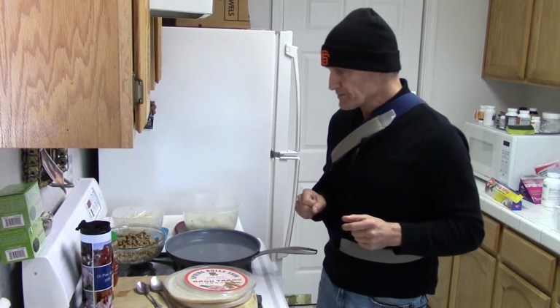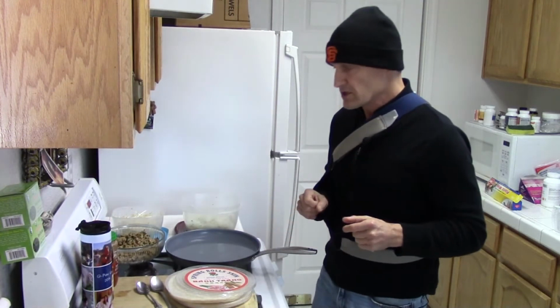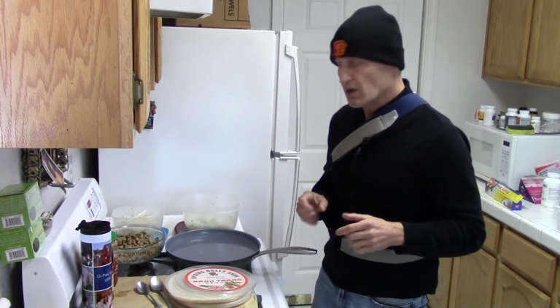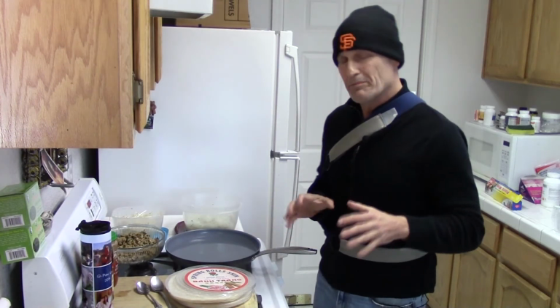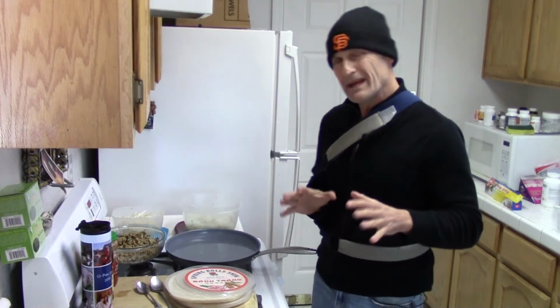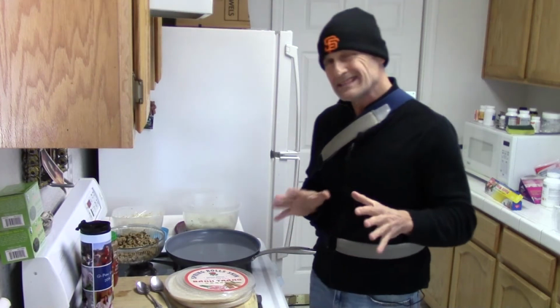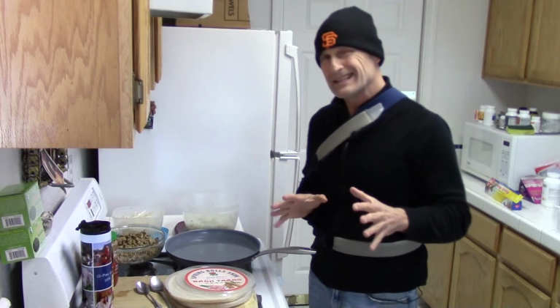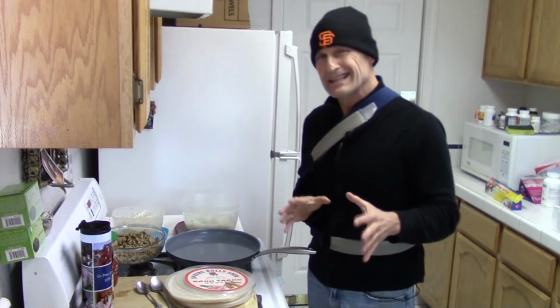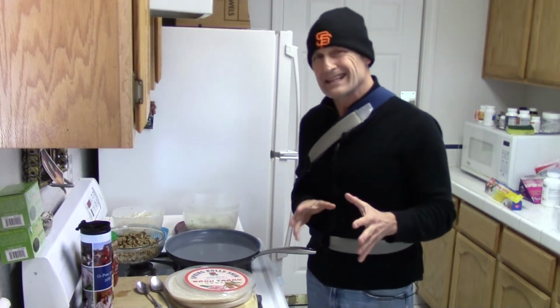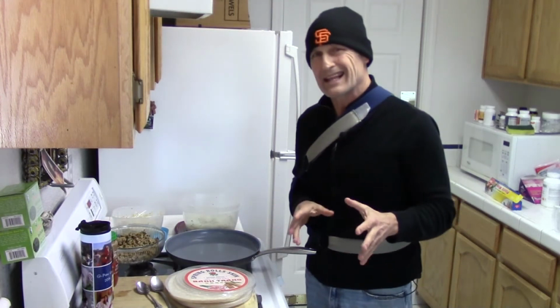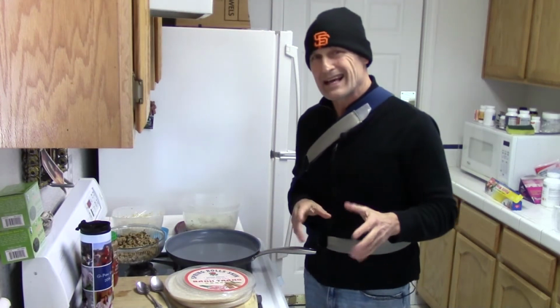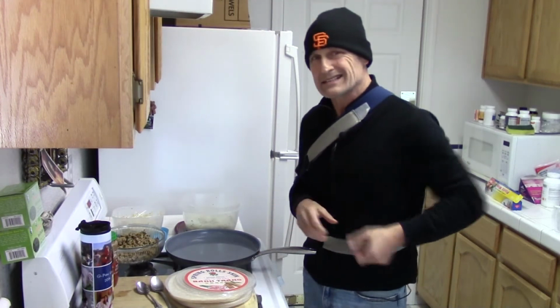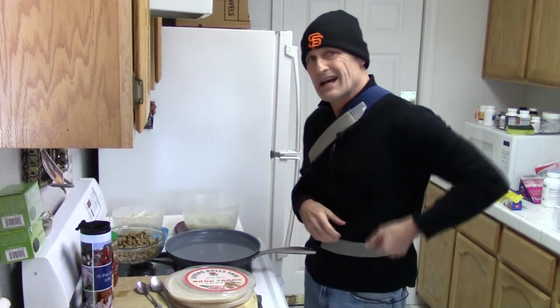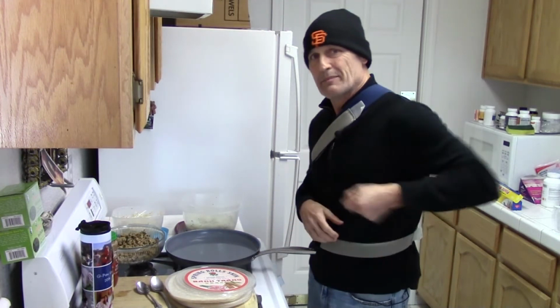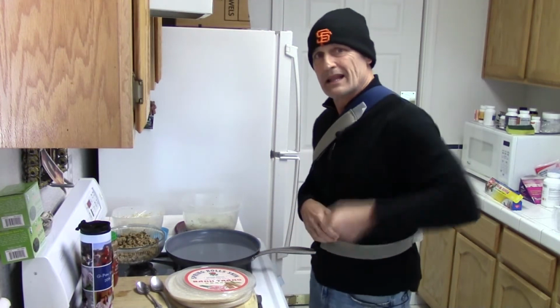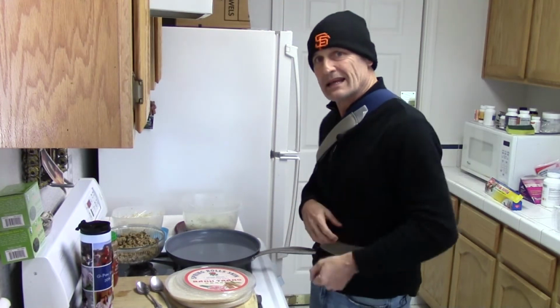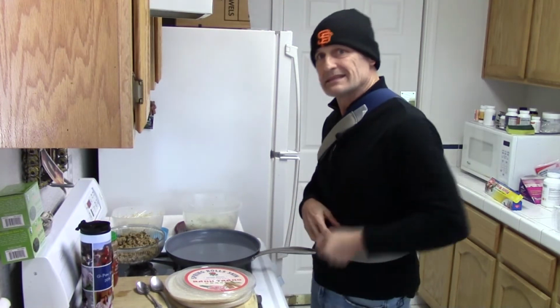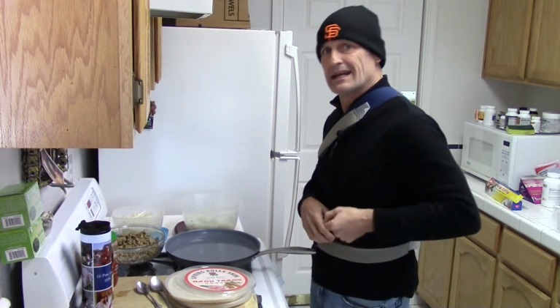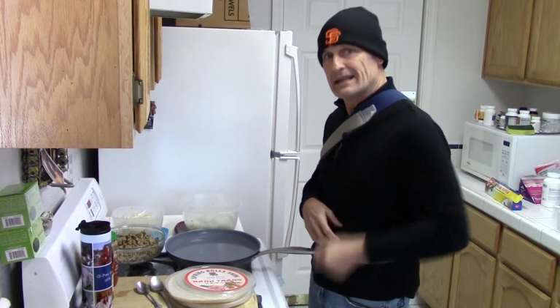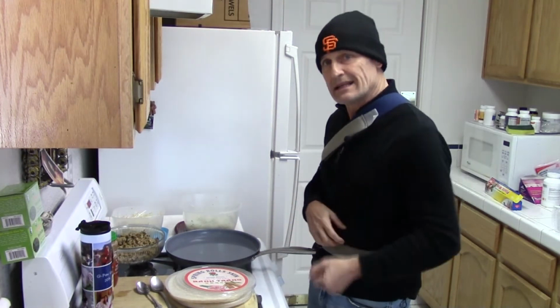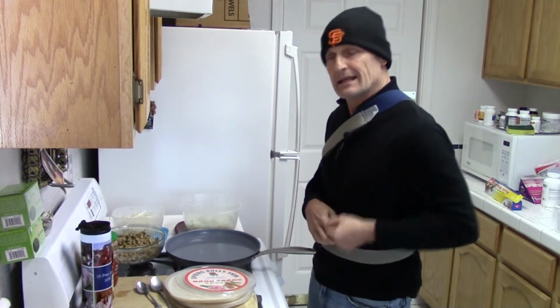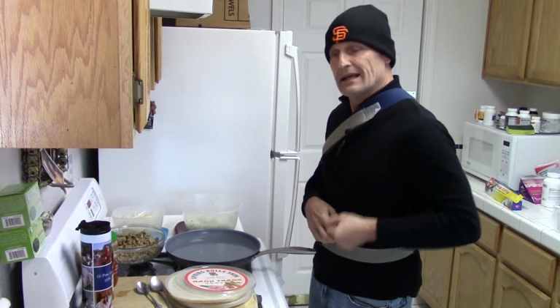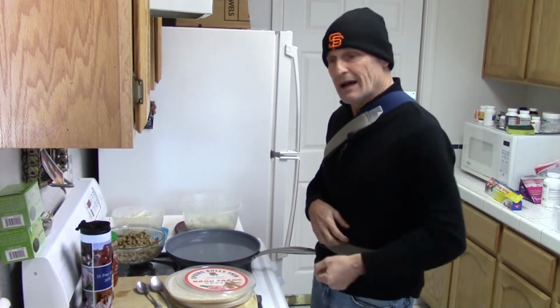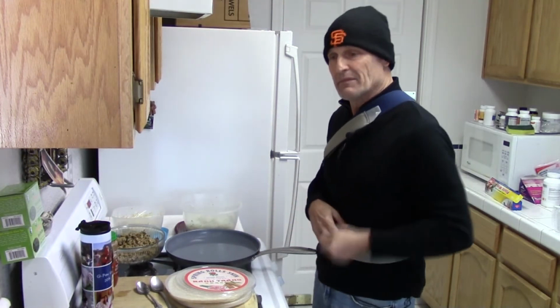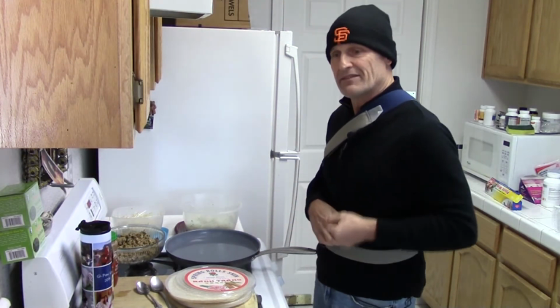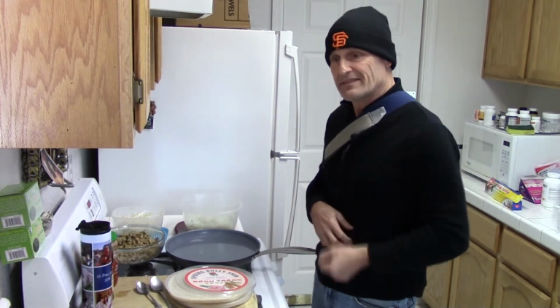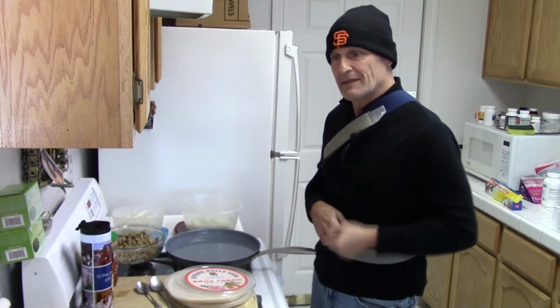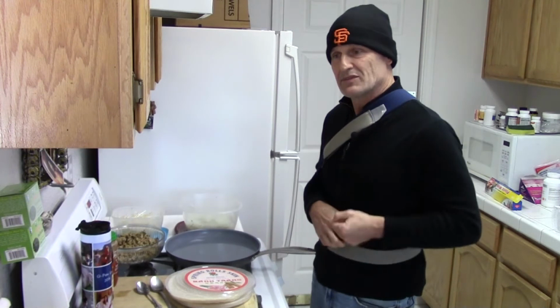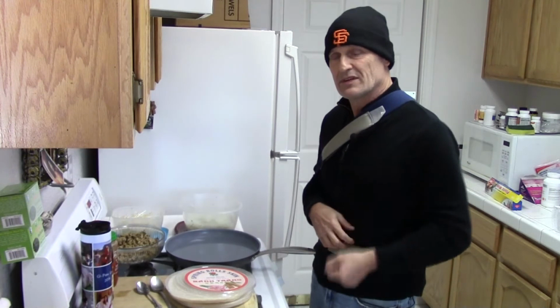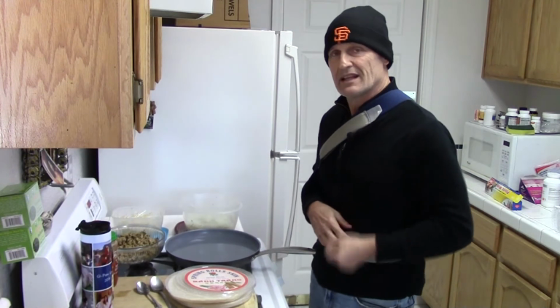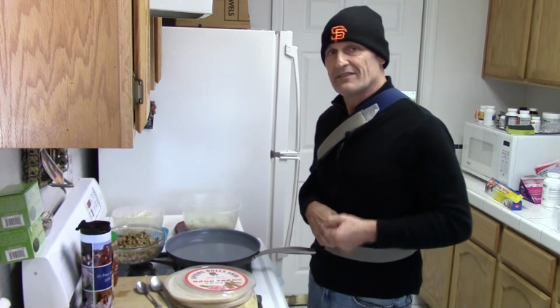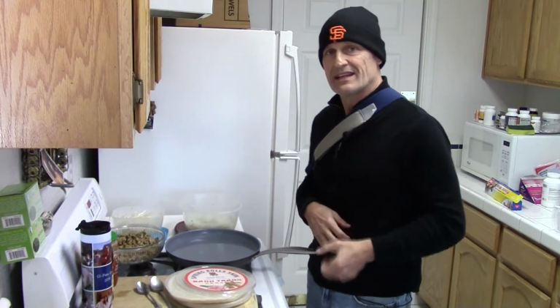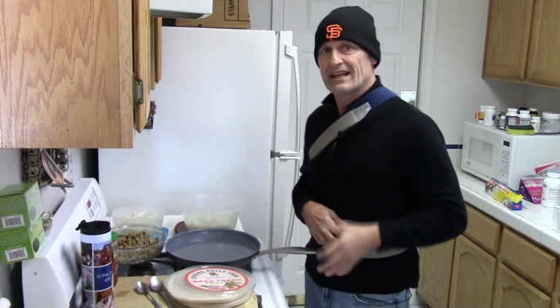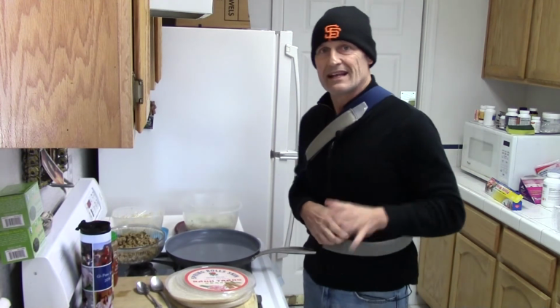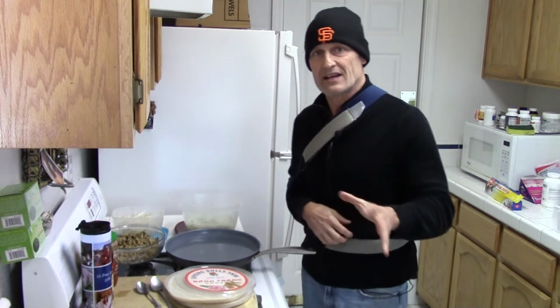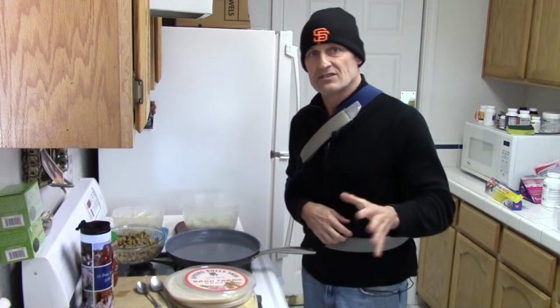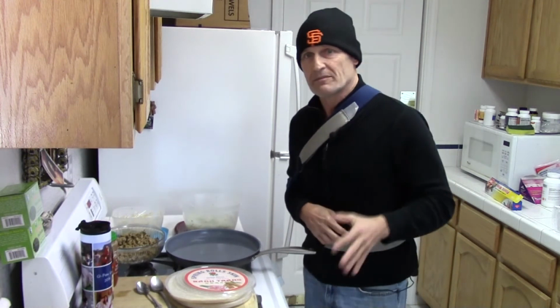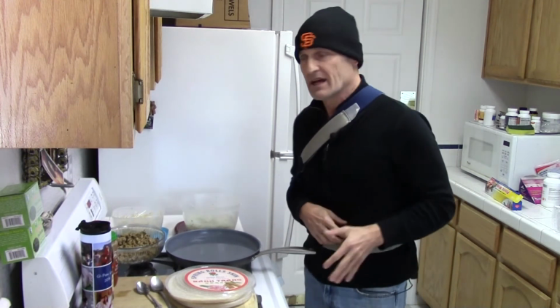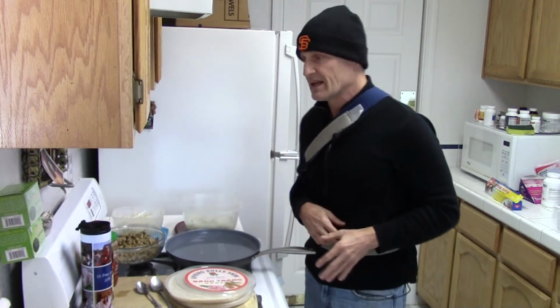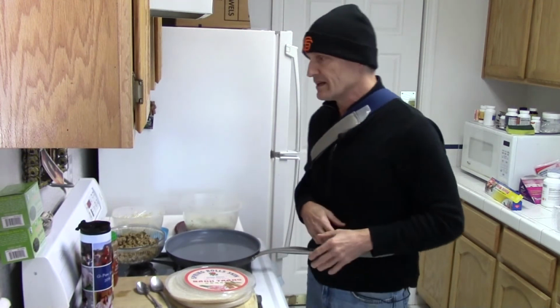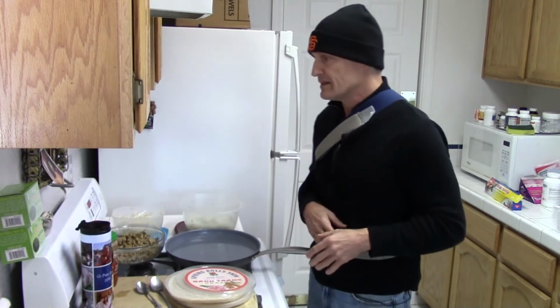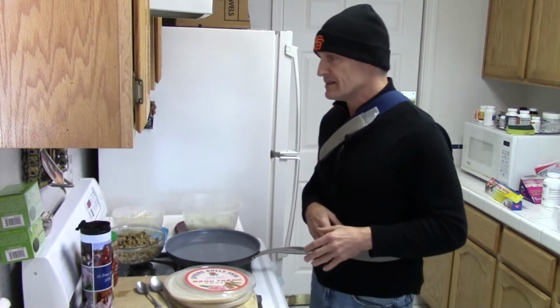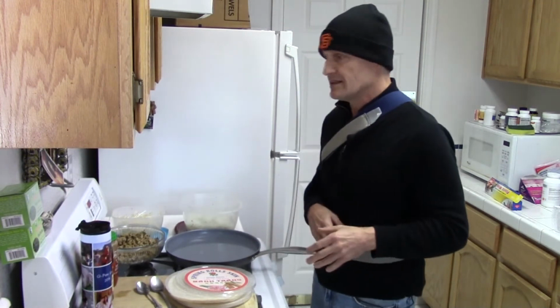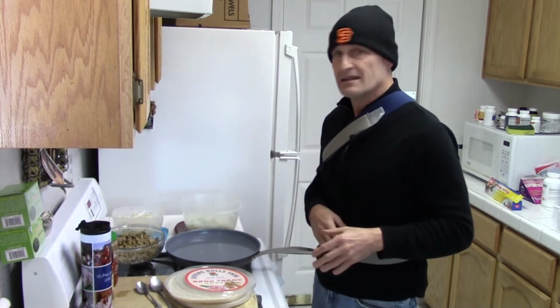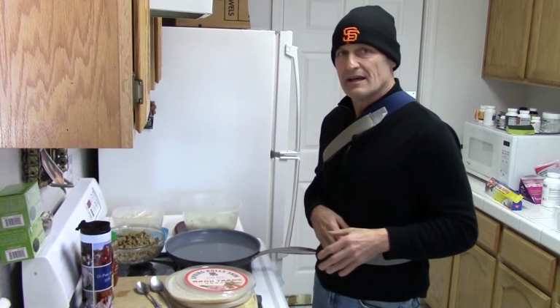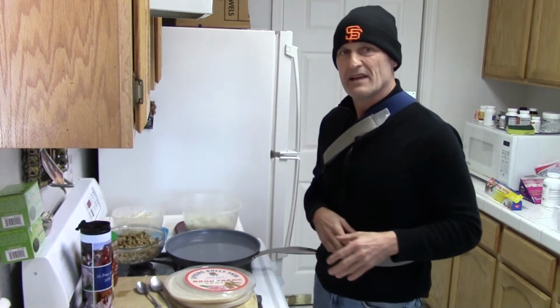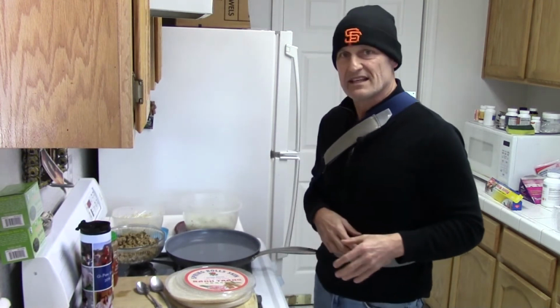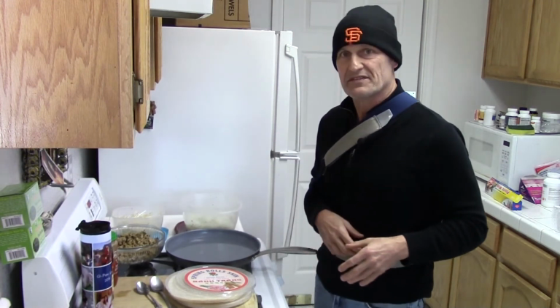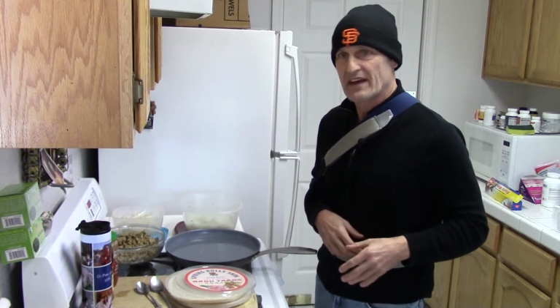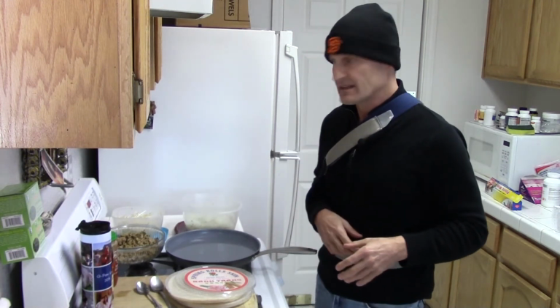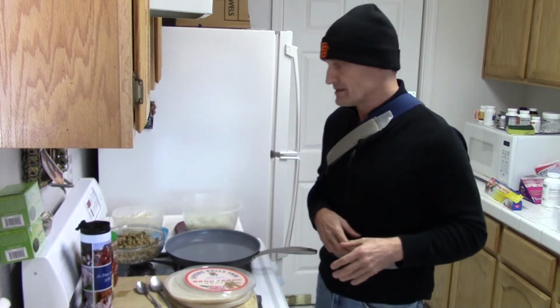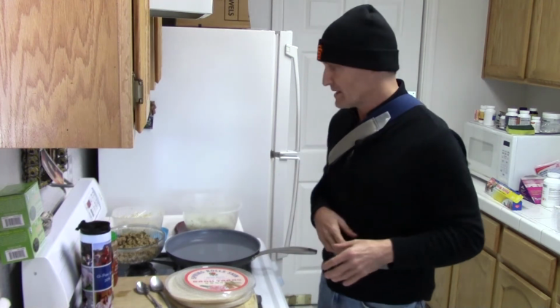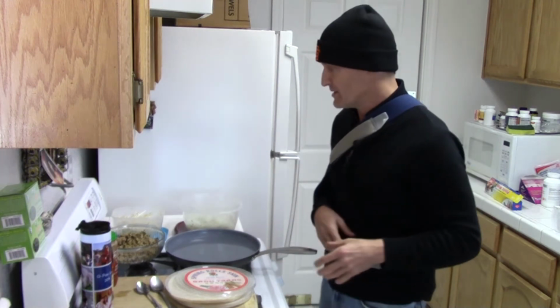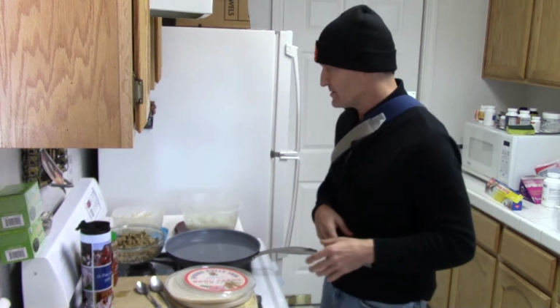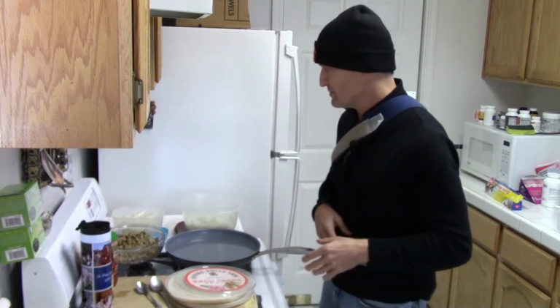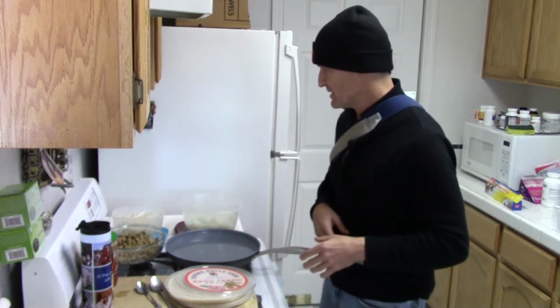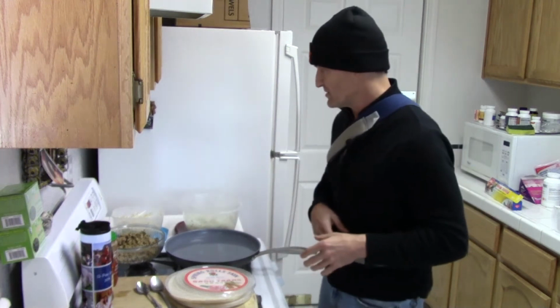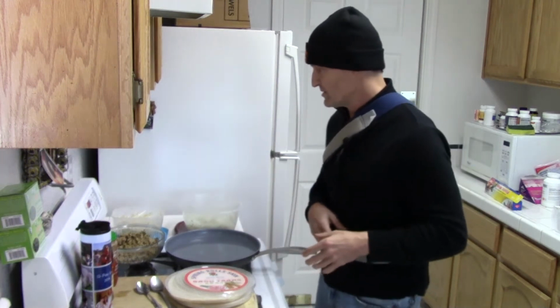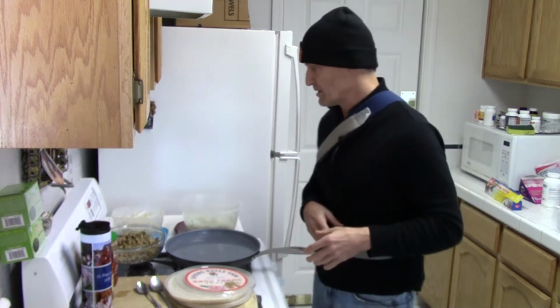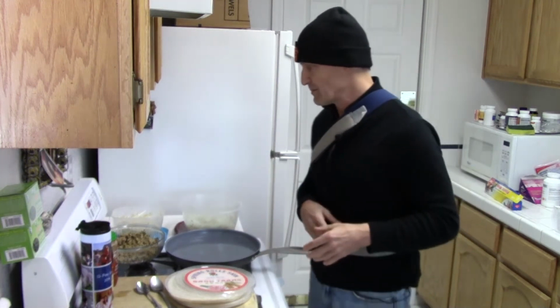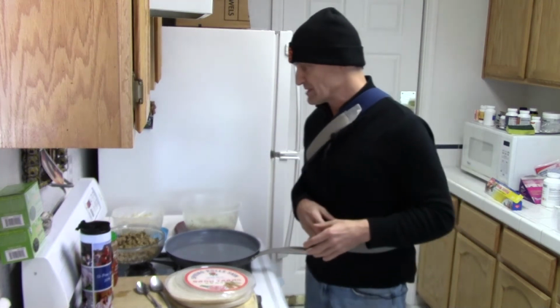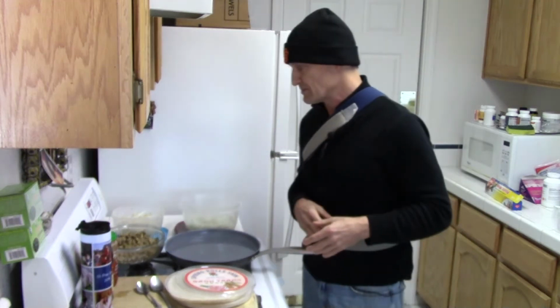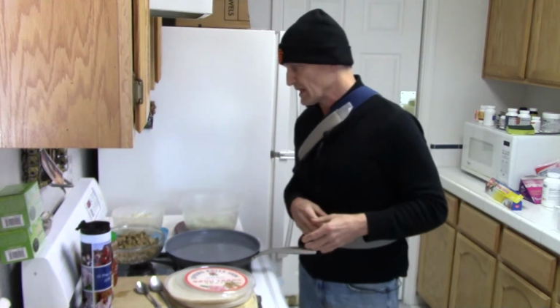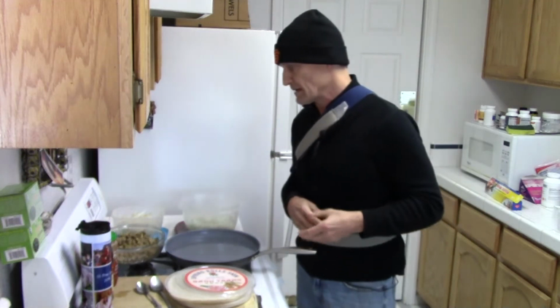I did a lot of chopping last night, and I'm doing it left-handed now, so I'm not as fast as I used to be — it took me some time.